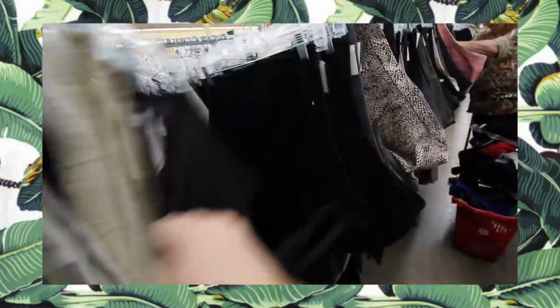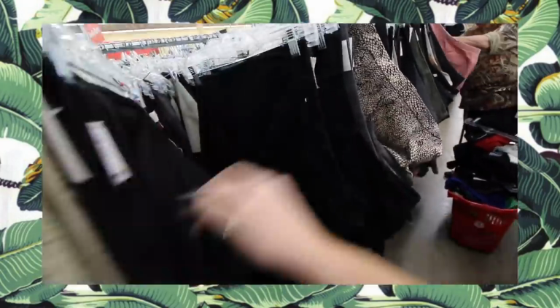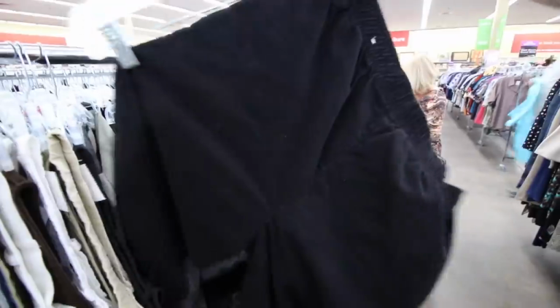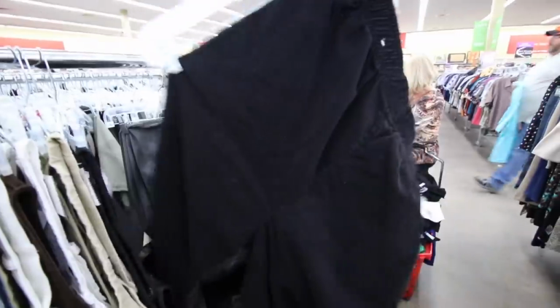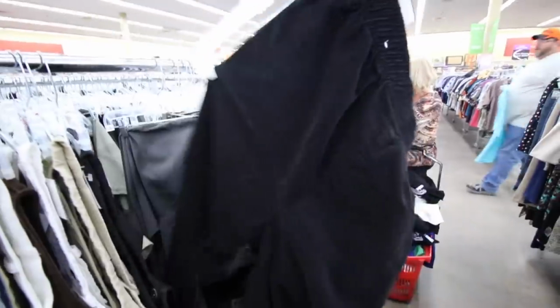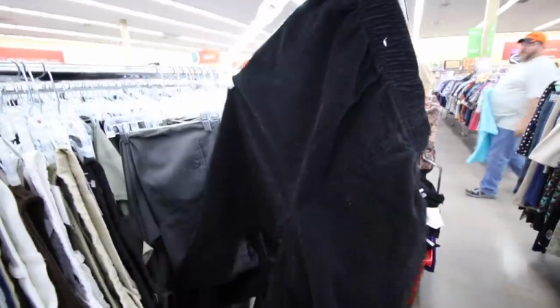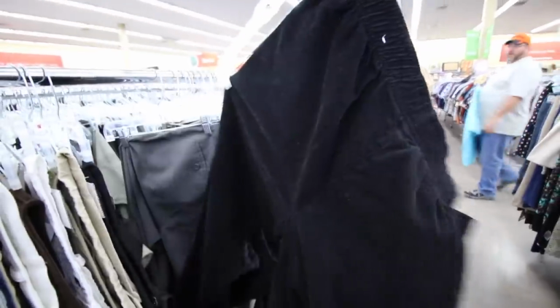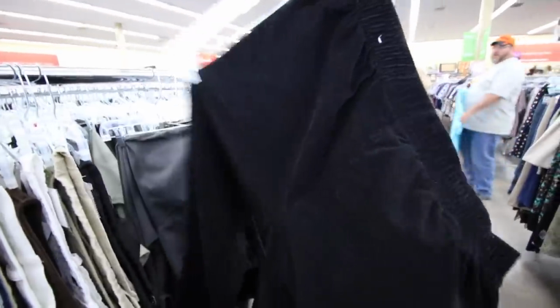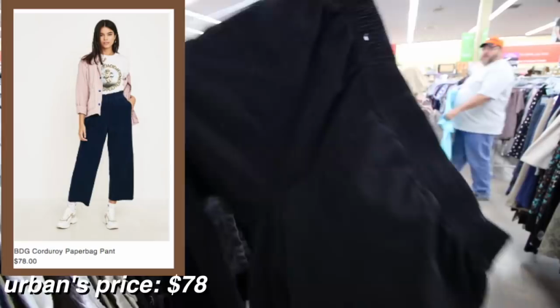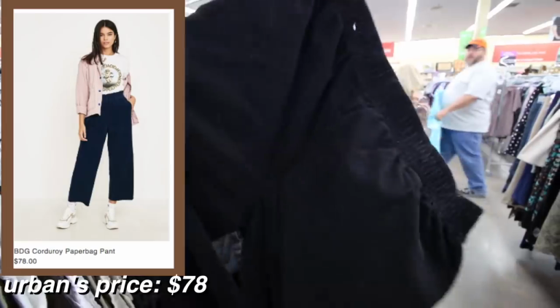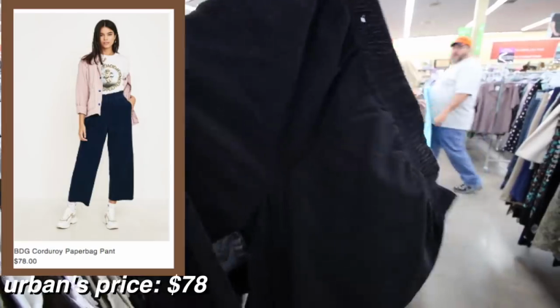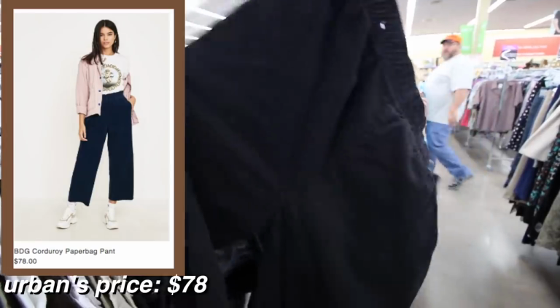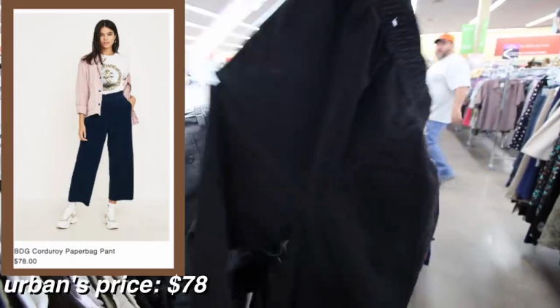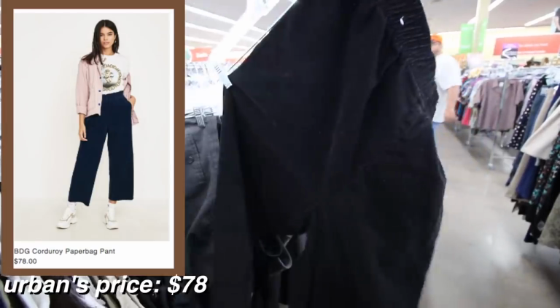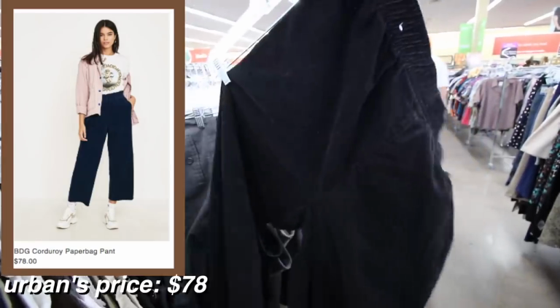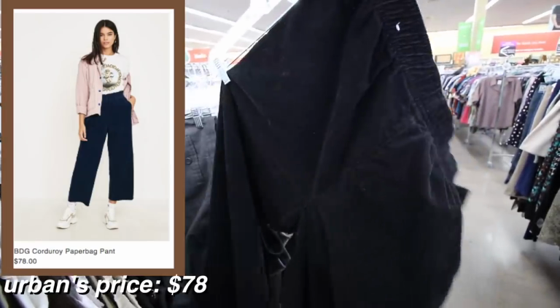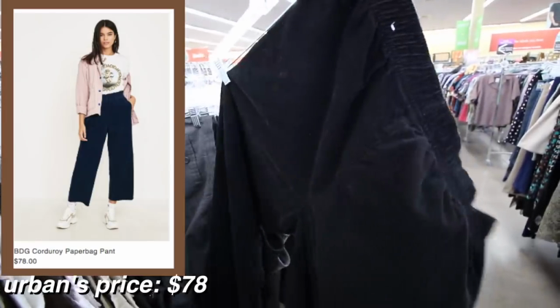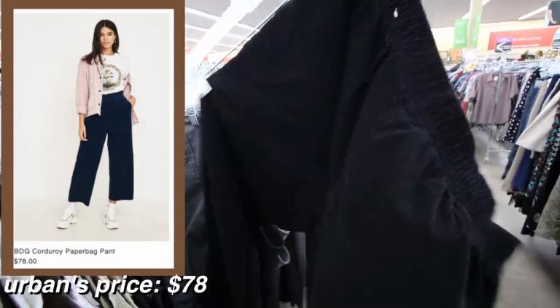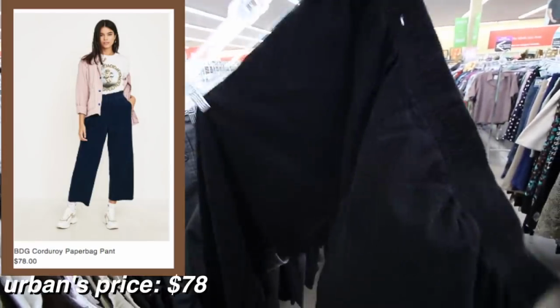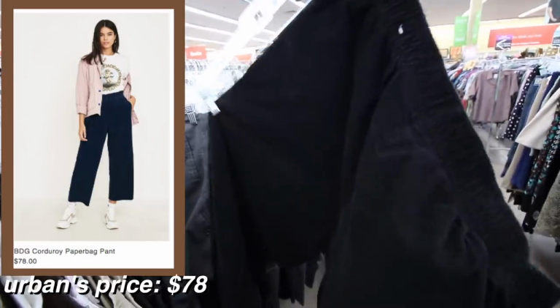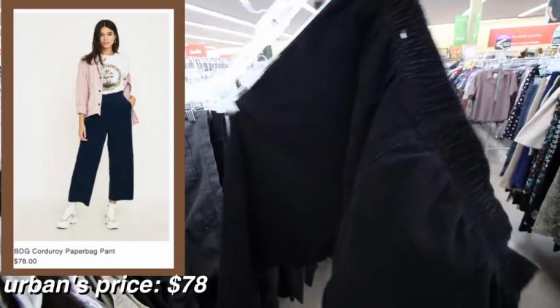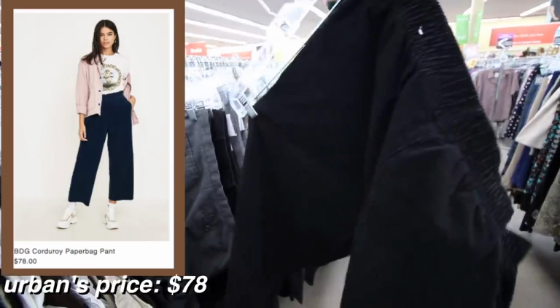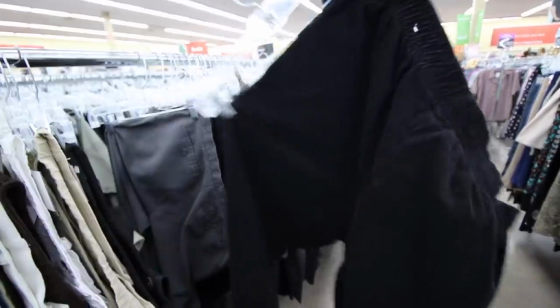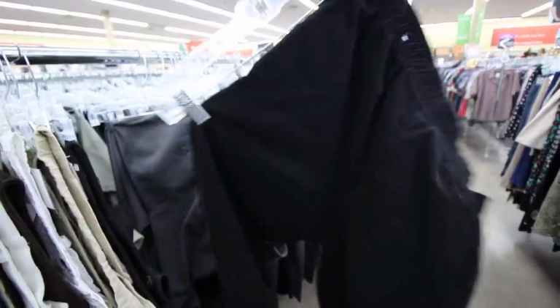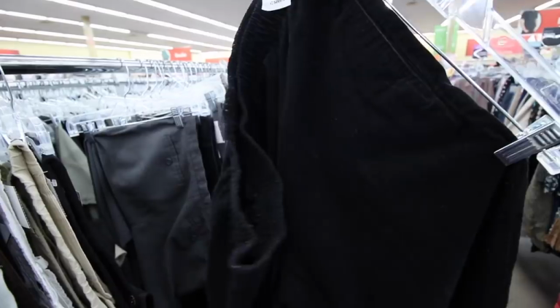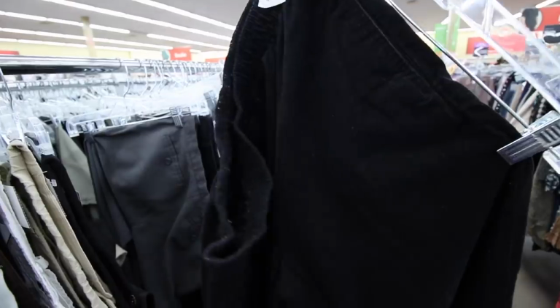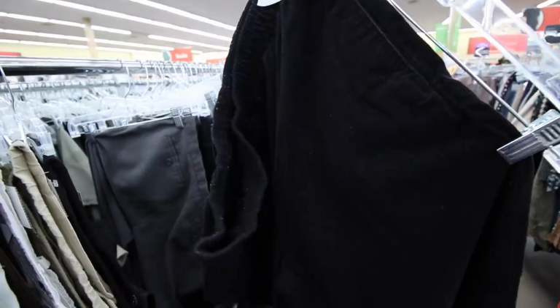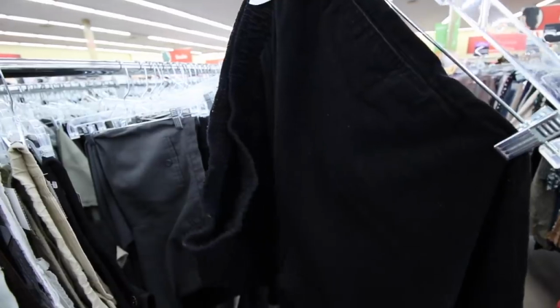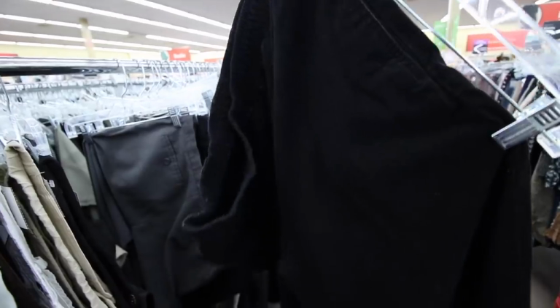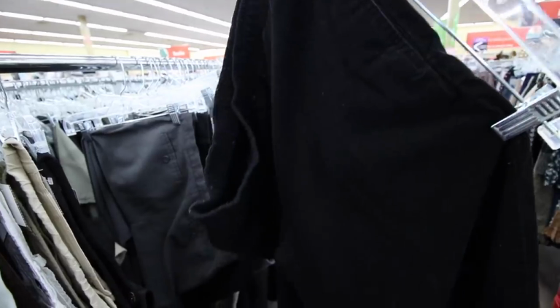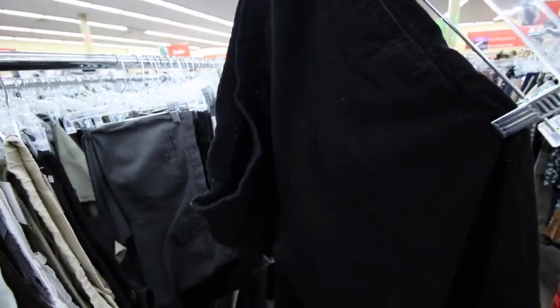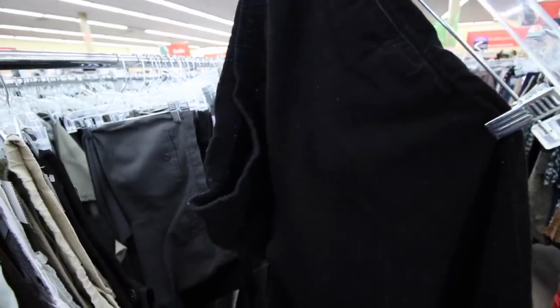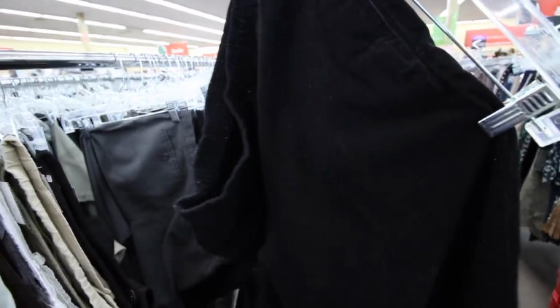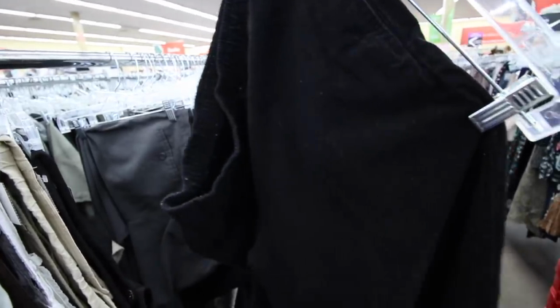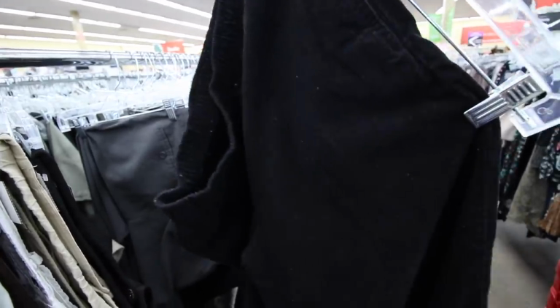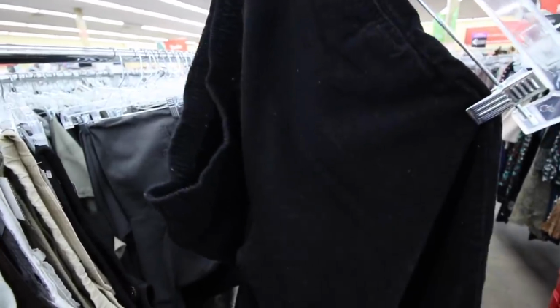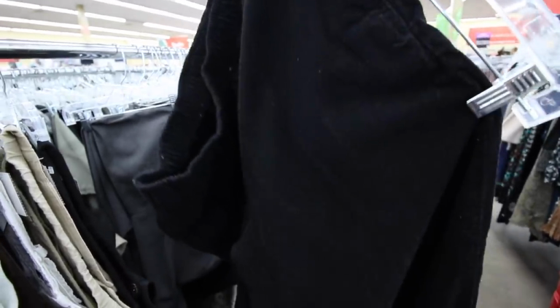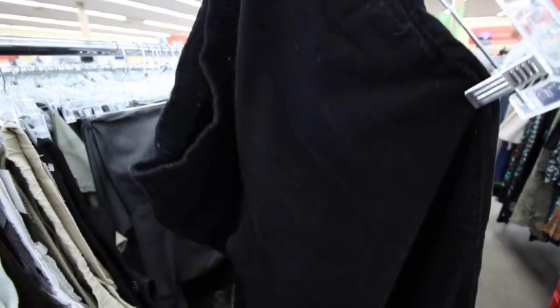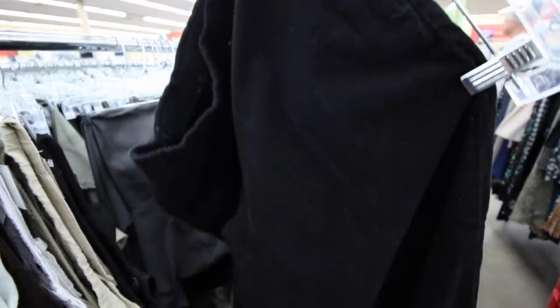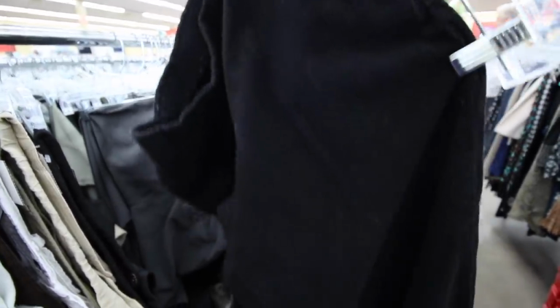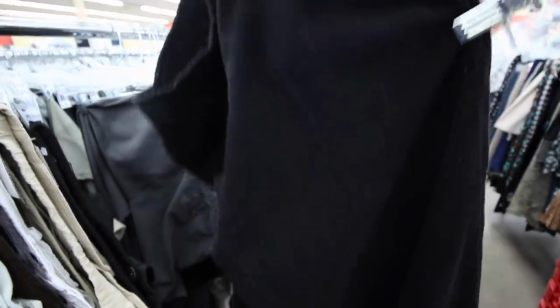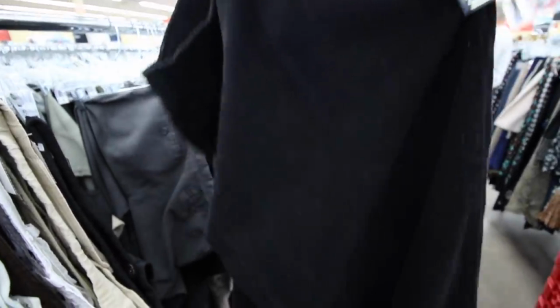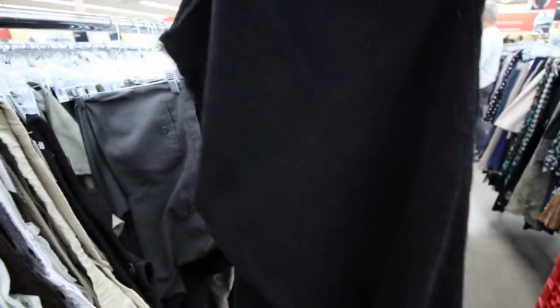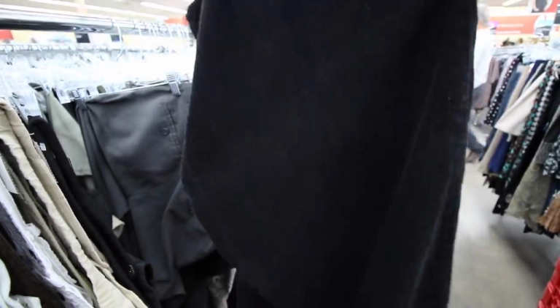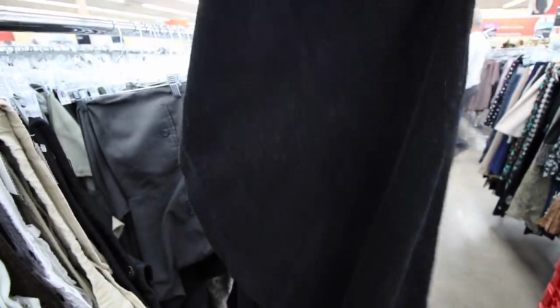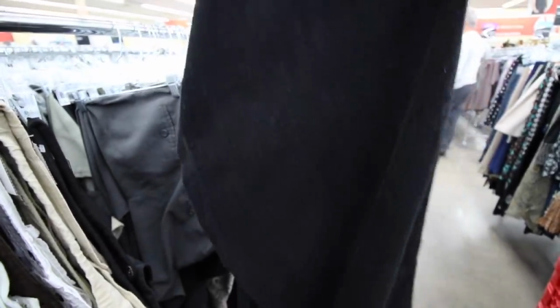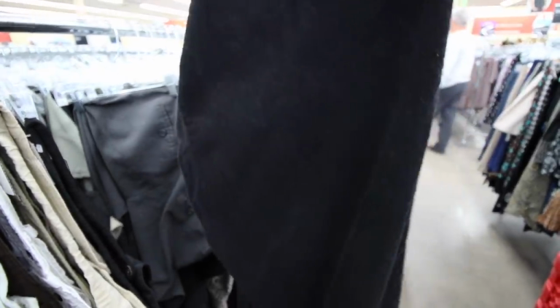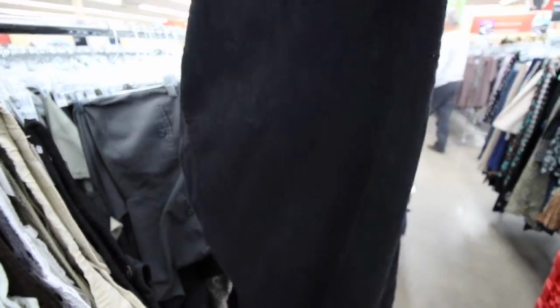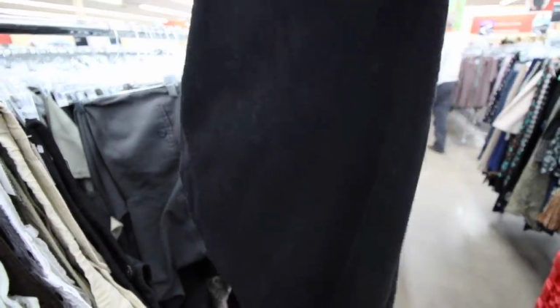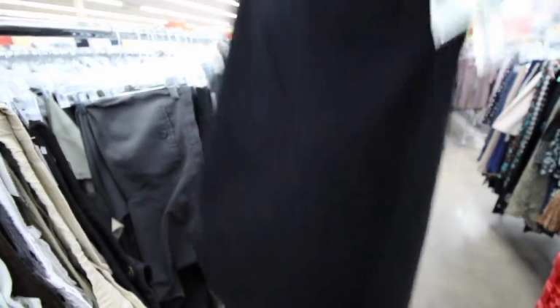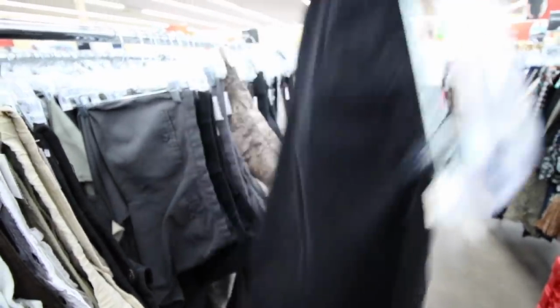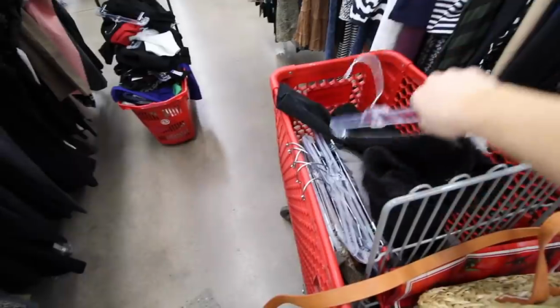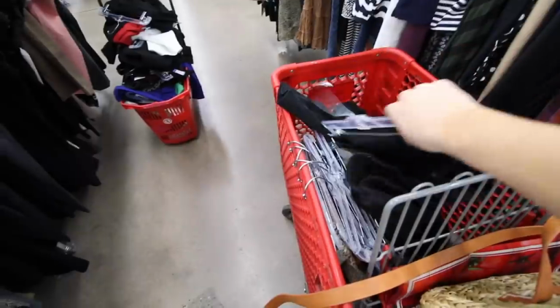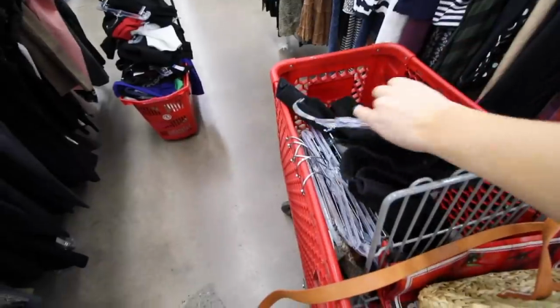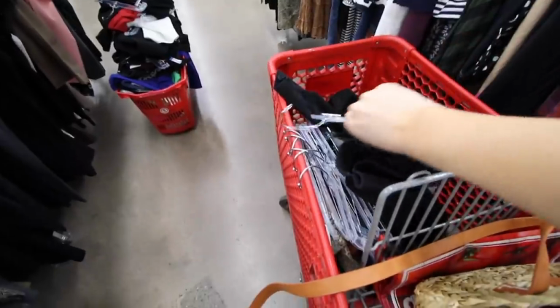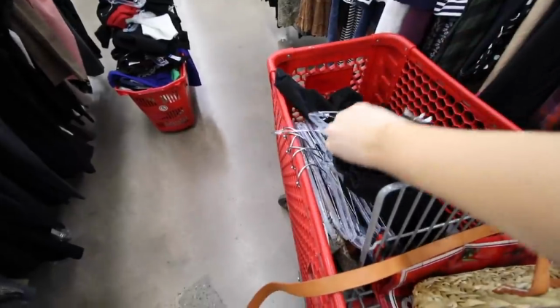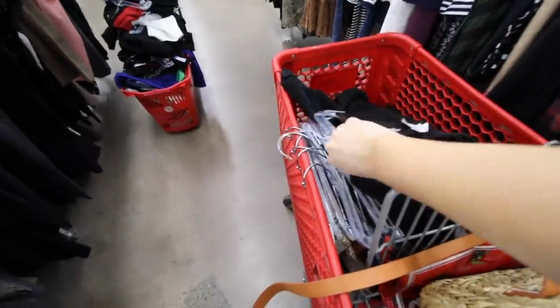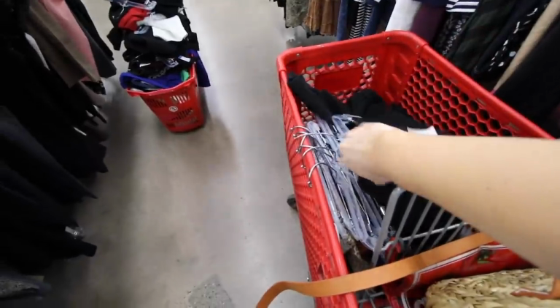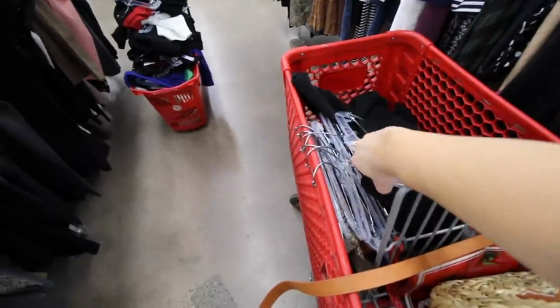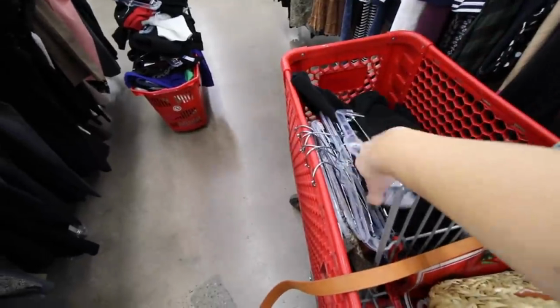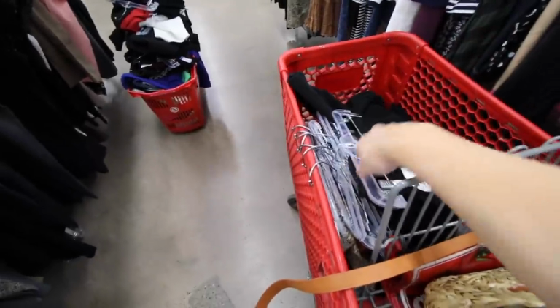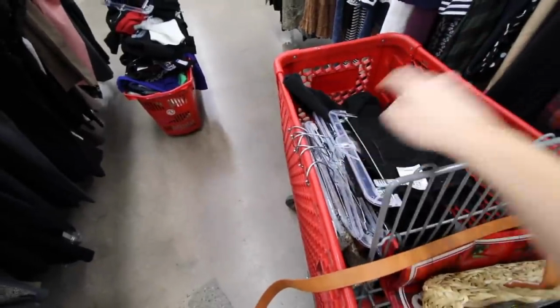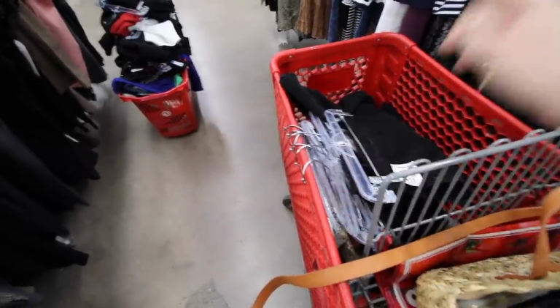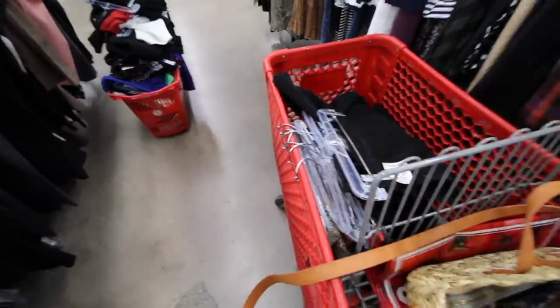I've noticed a lot of corduroy on trend right now too. These aren't the most corduroy — they're definitely like really fine. We'll just go ahead and add them anyway.